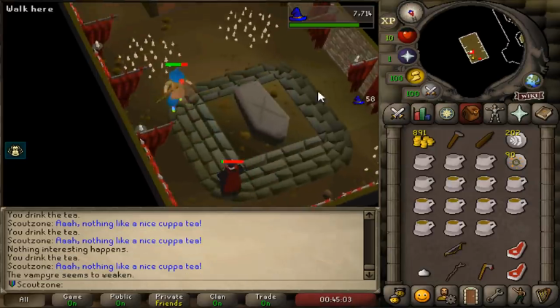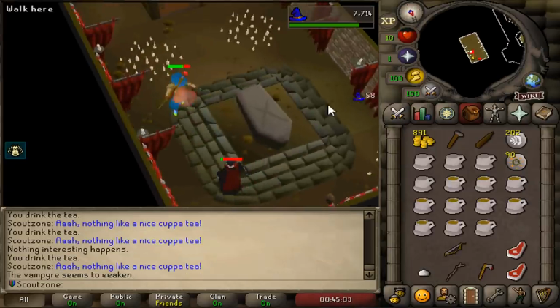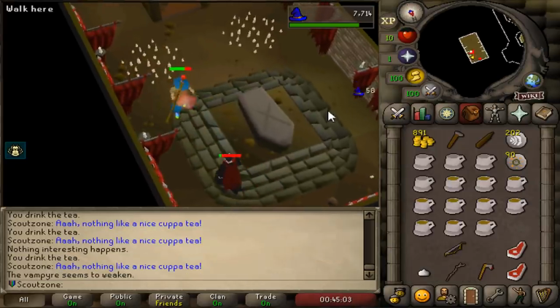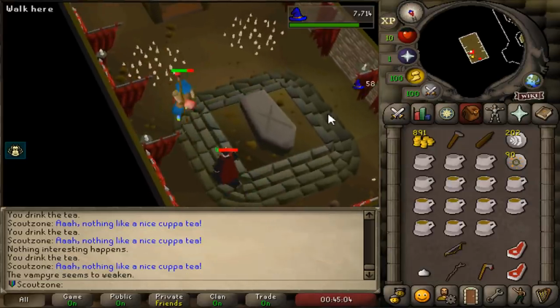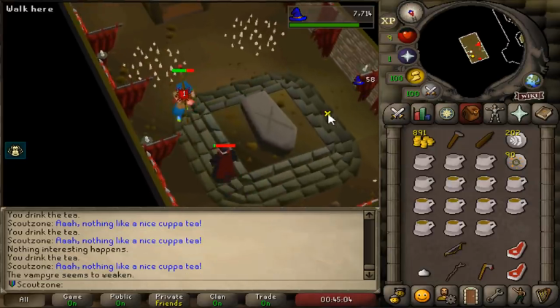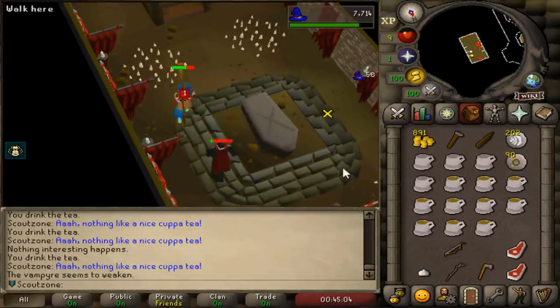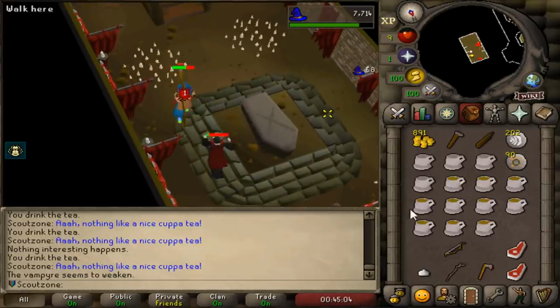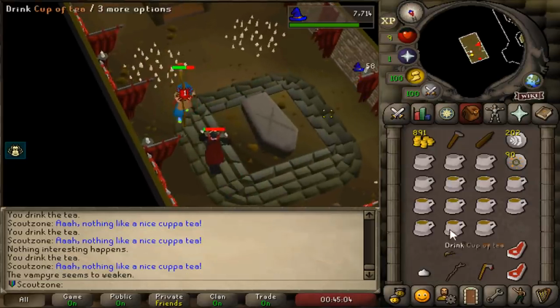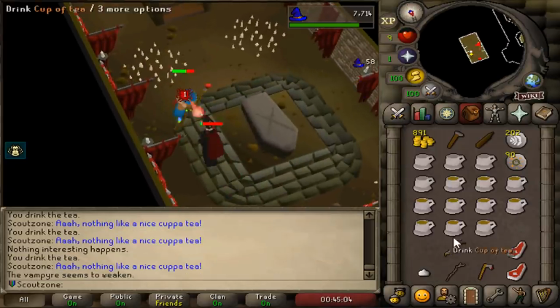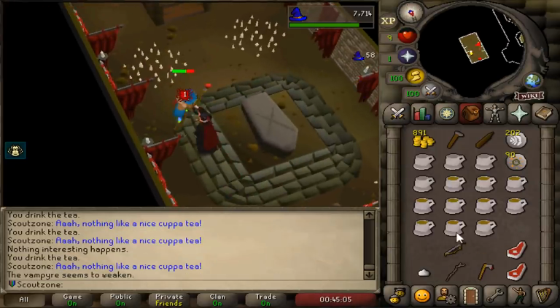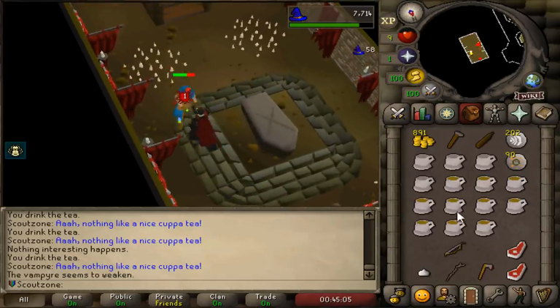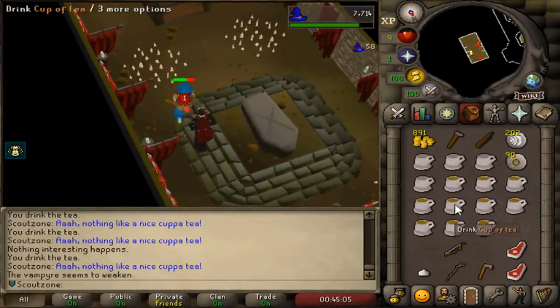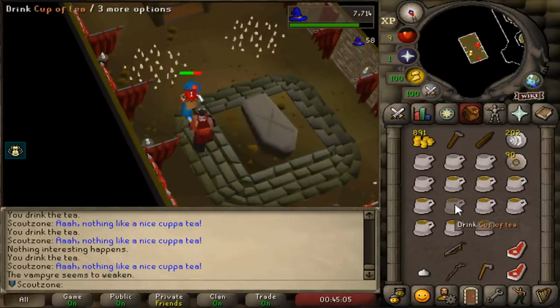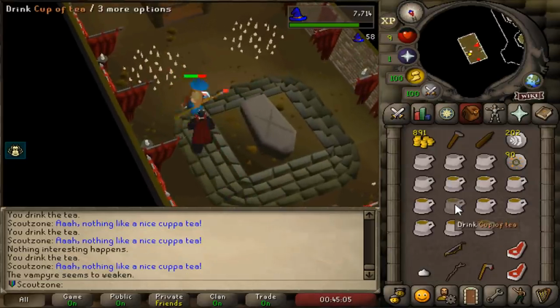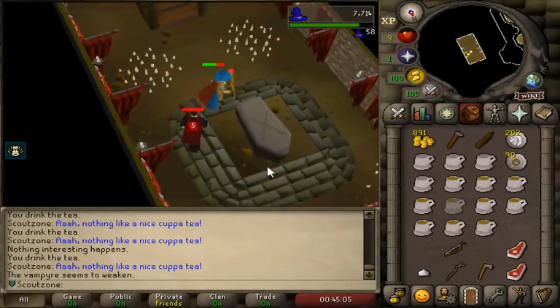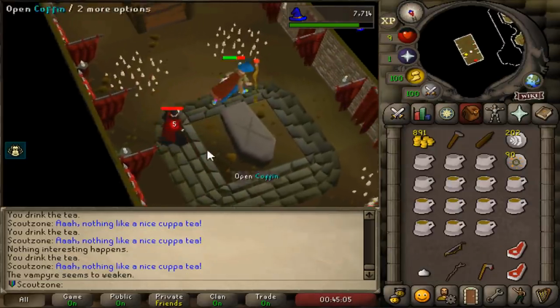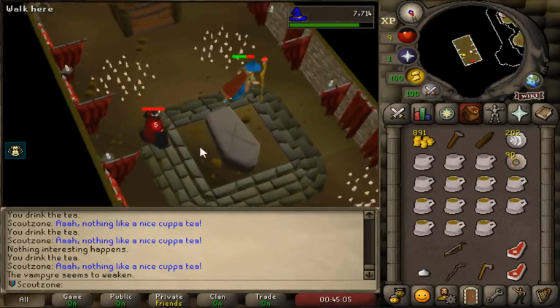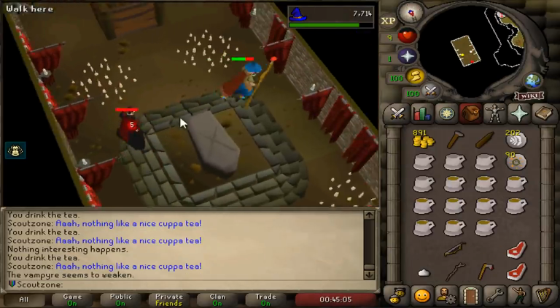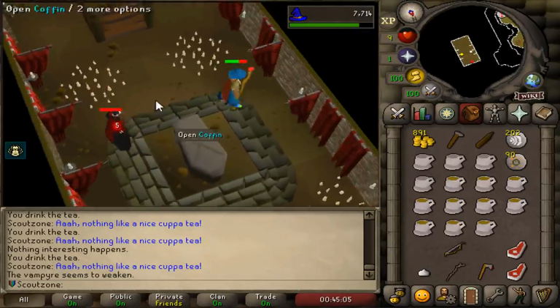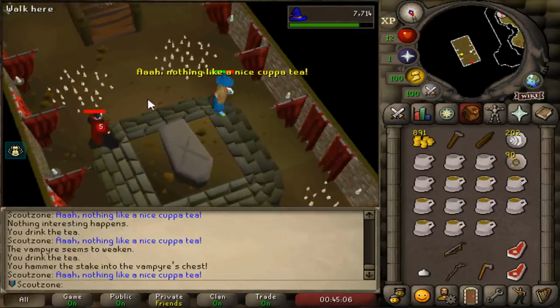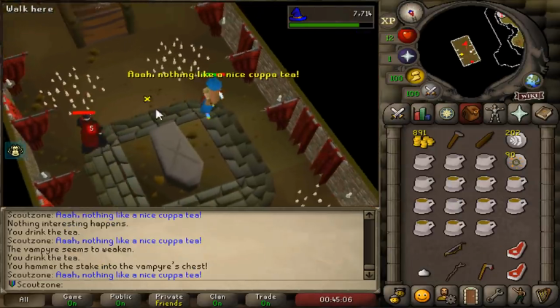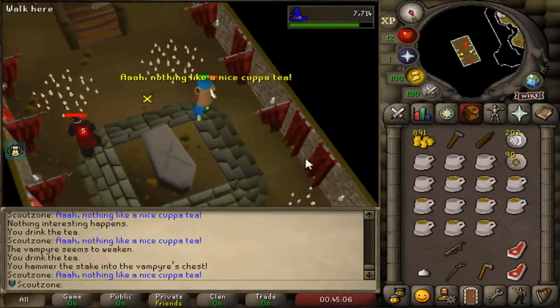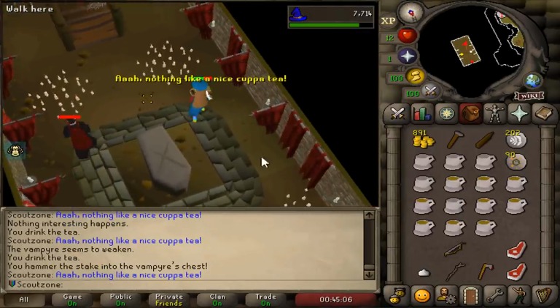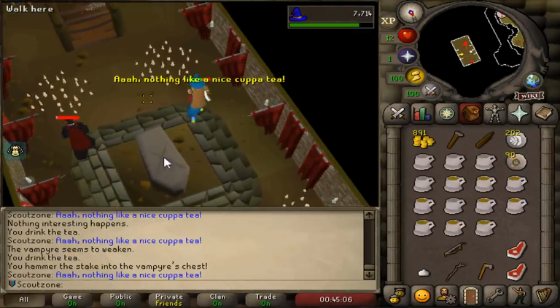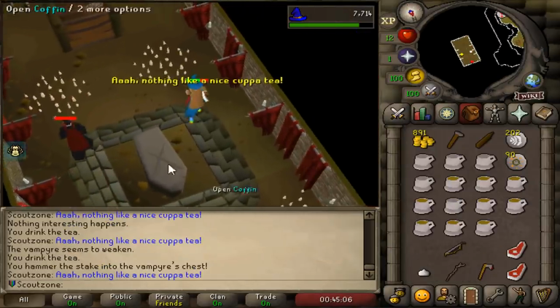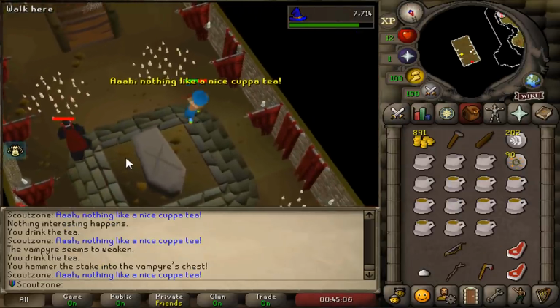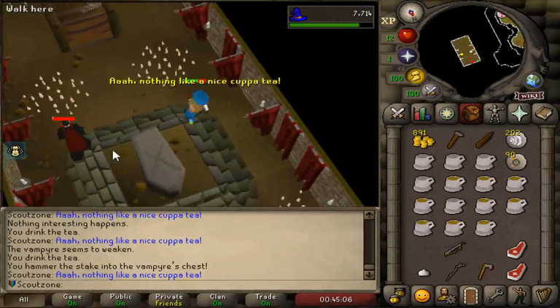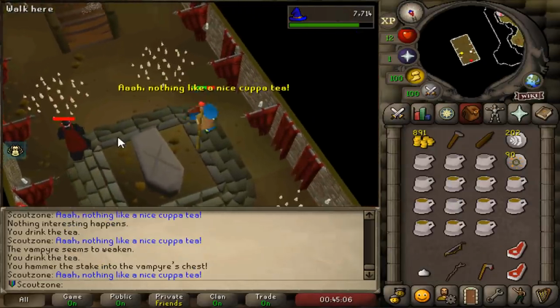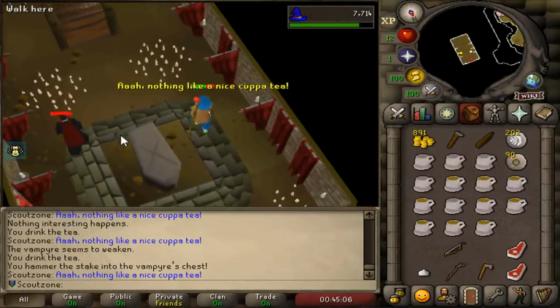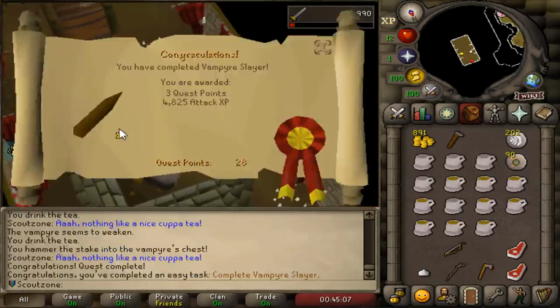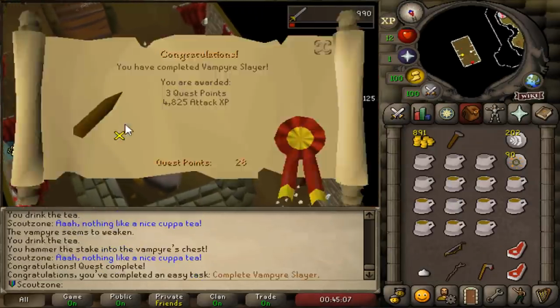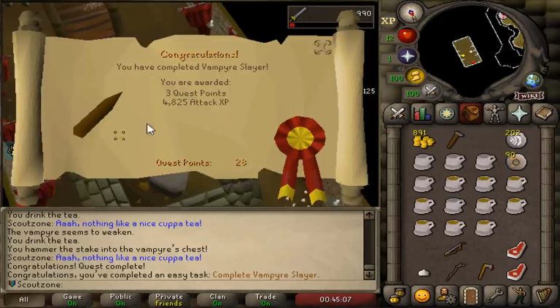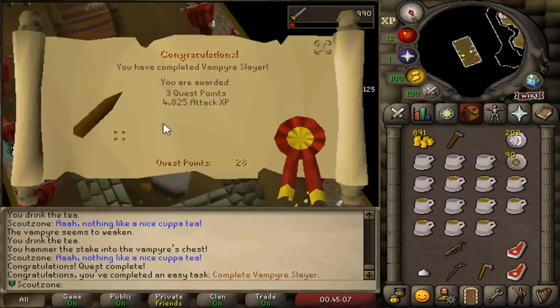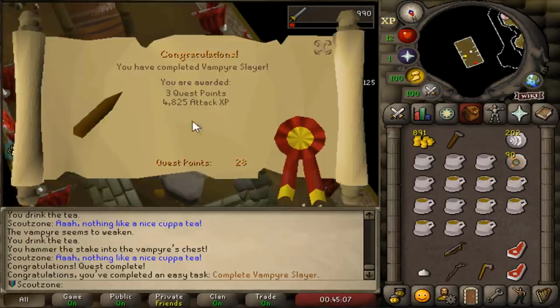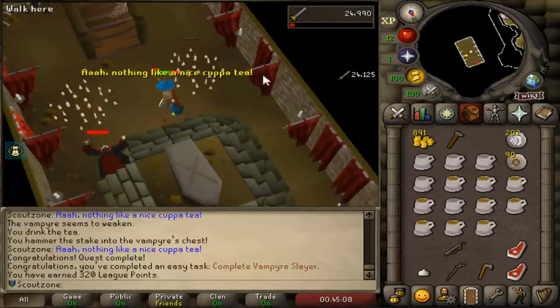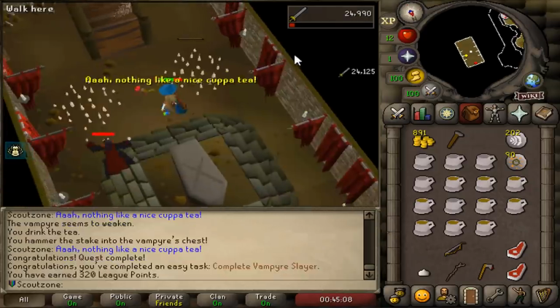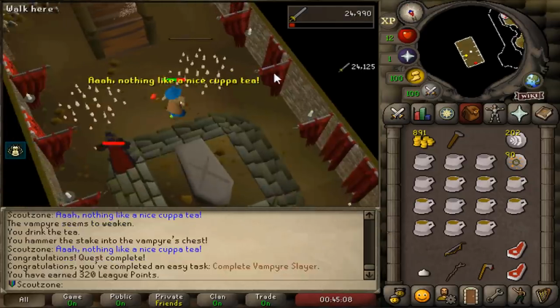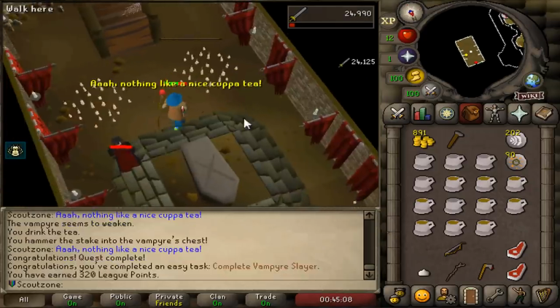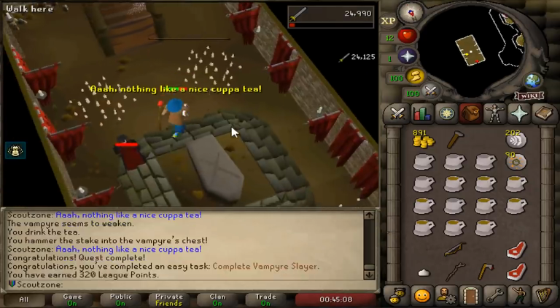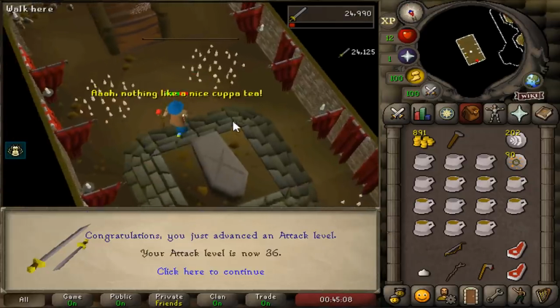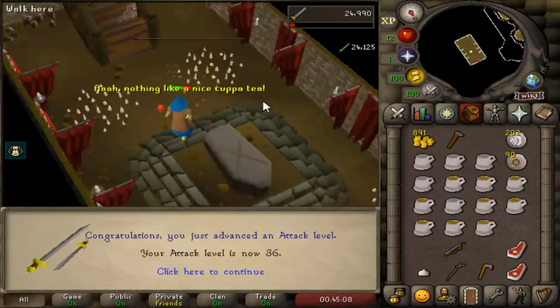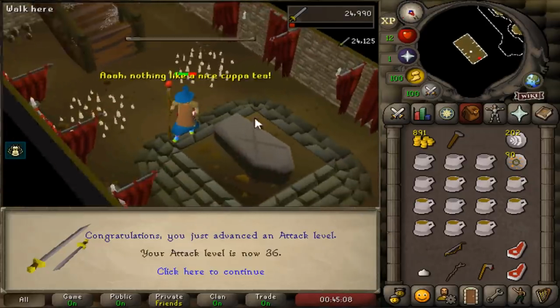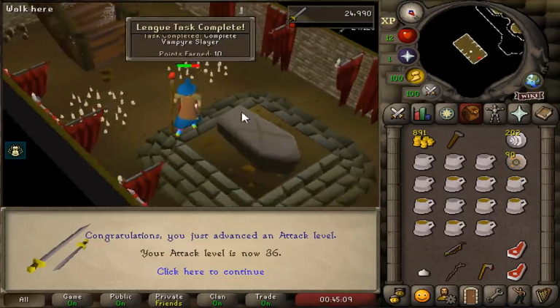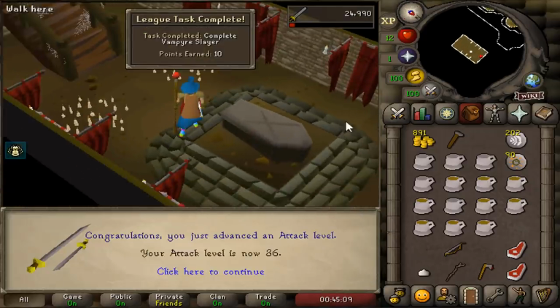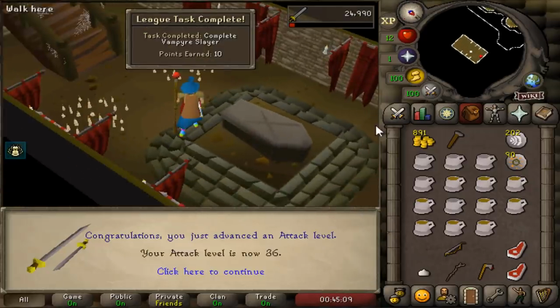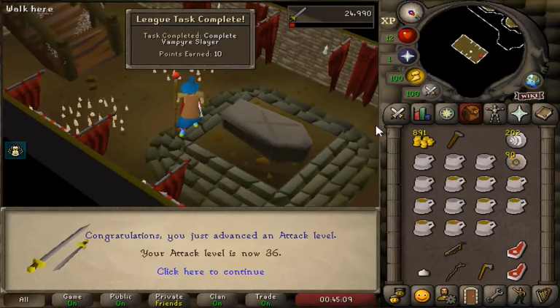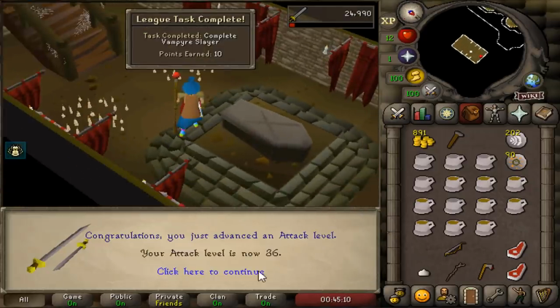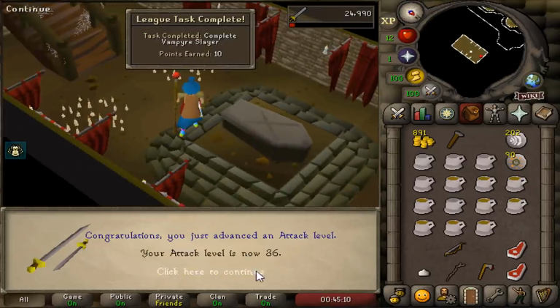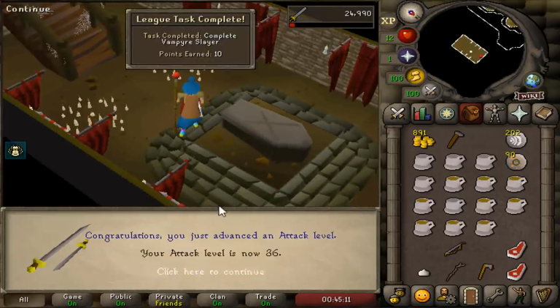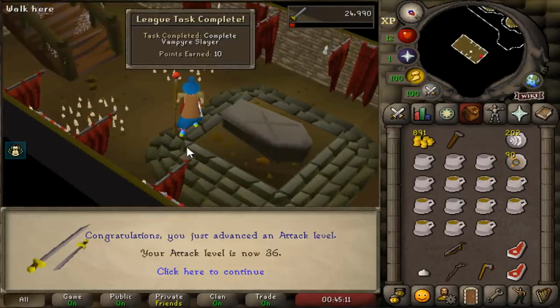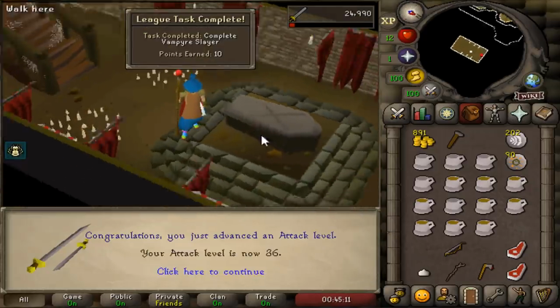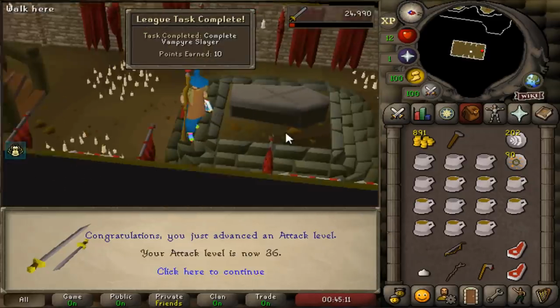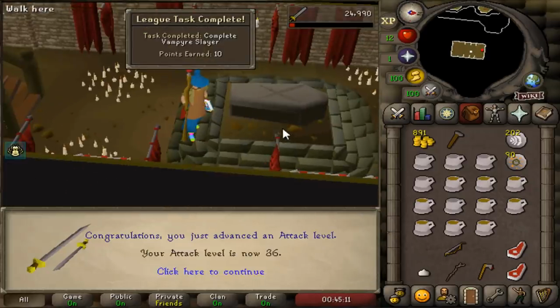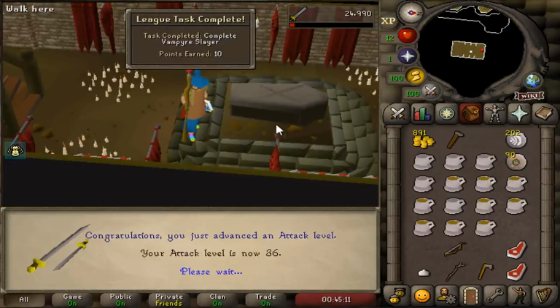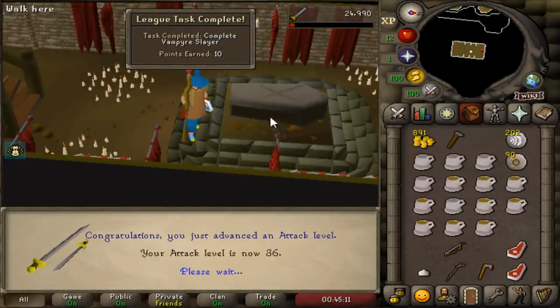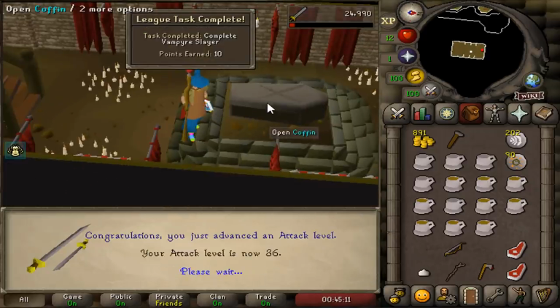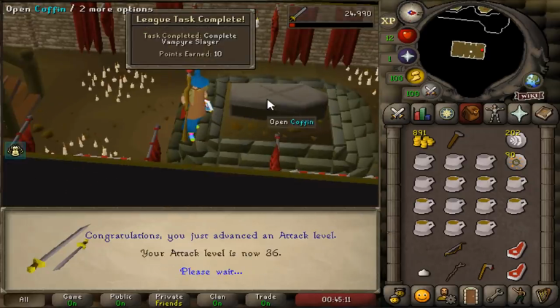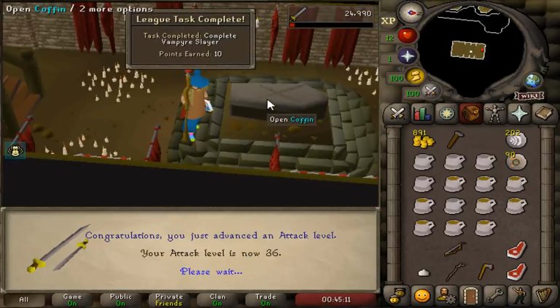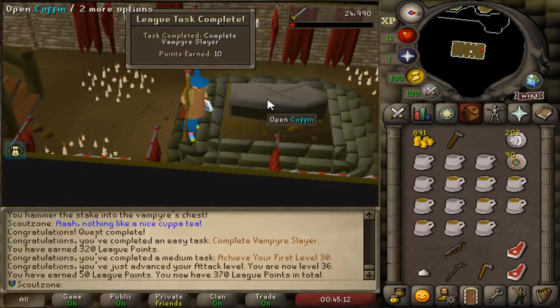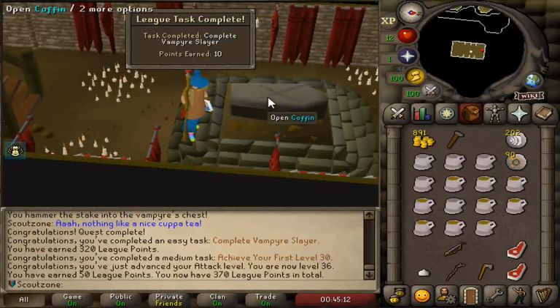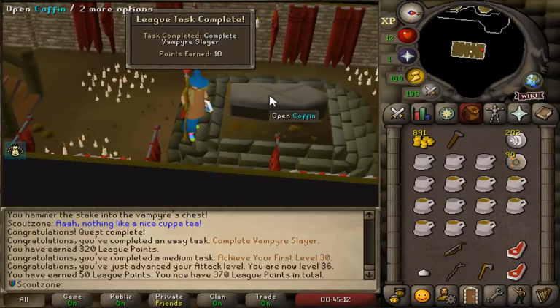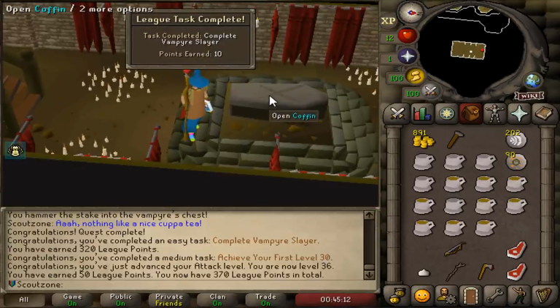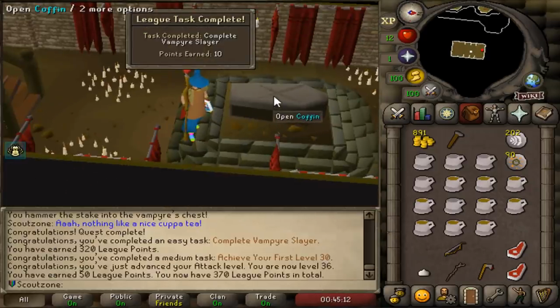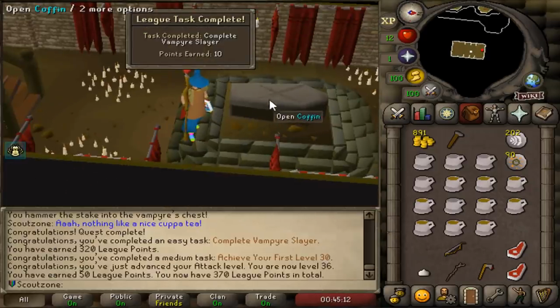Court Drainer is dead. Vampire Slayer done. 36 attack, 10 points.